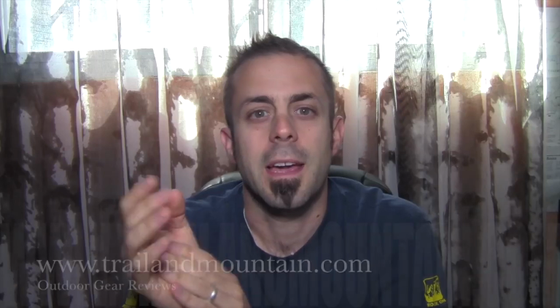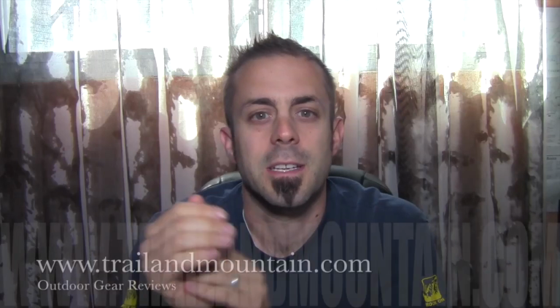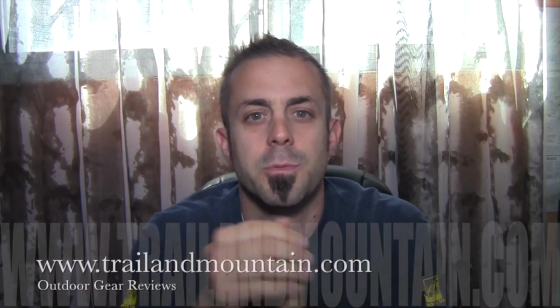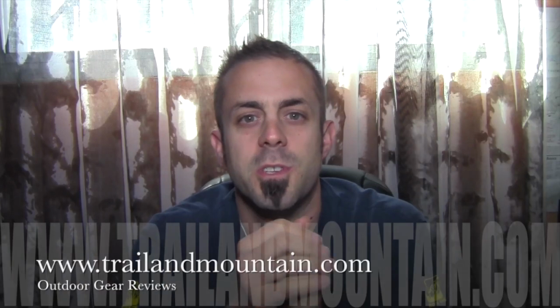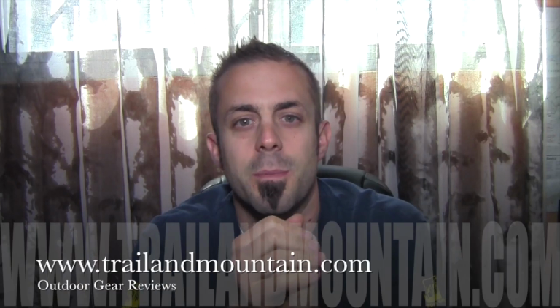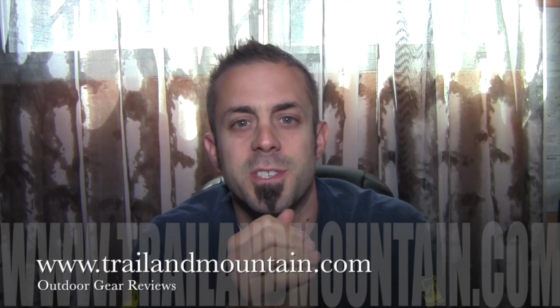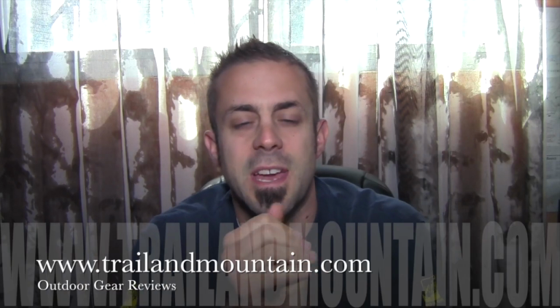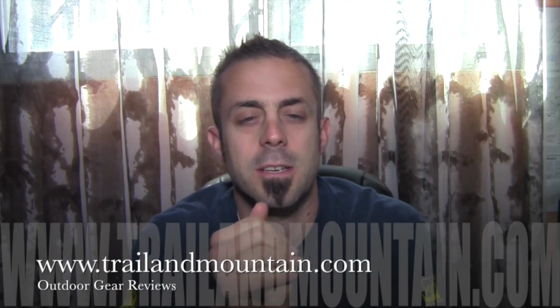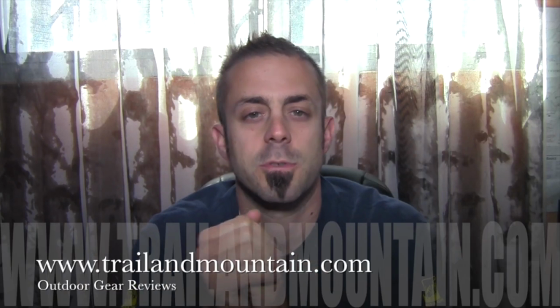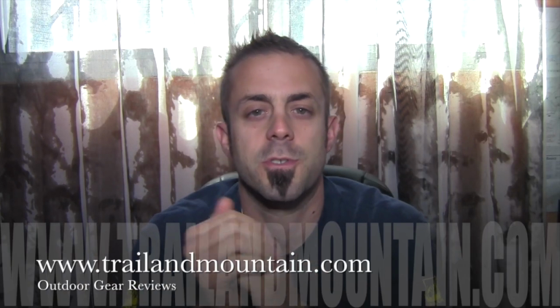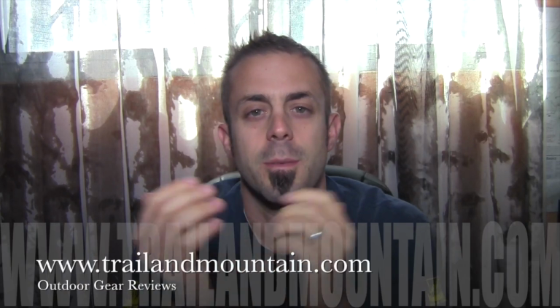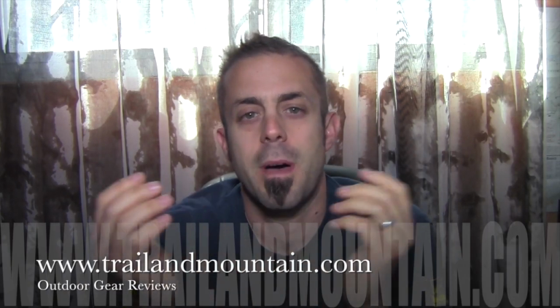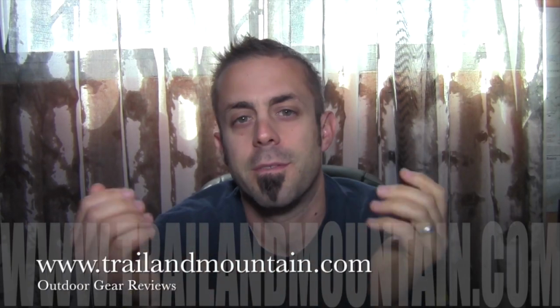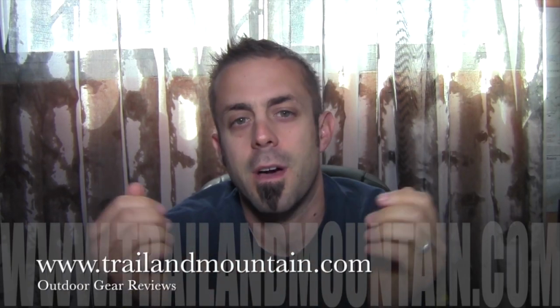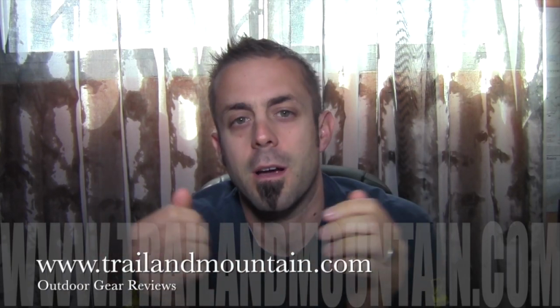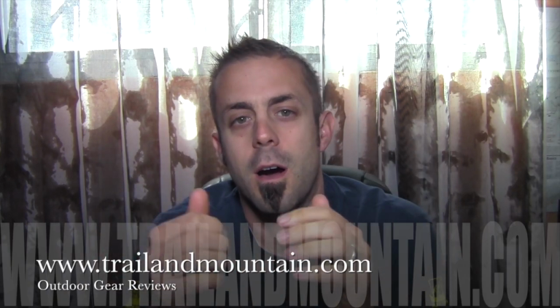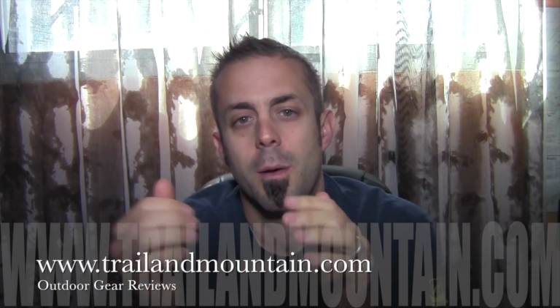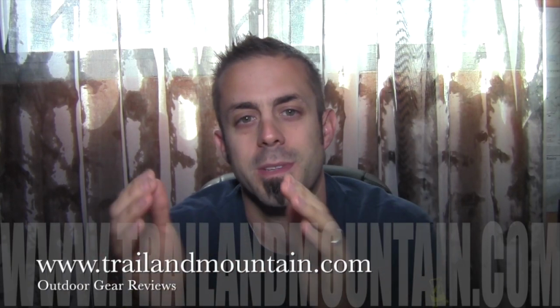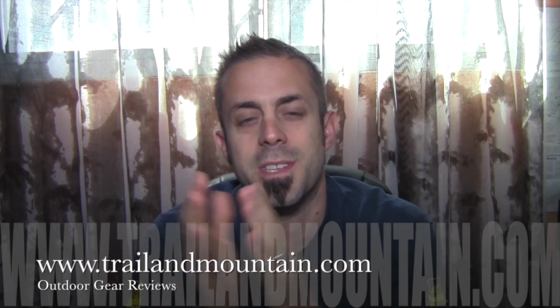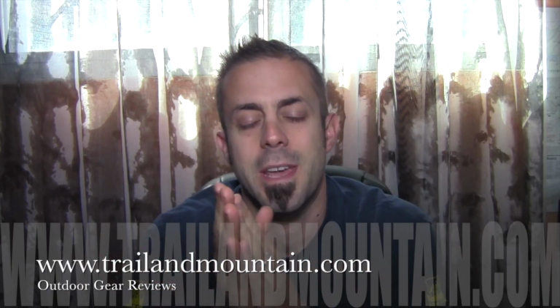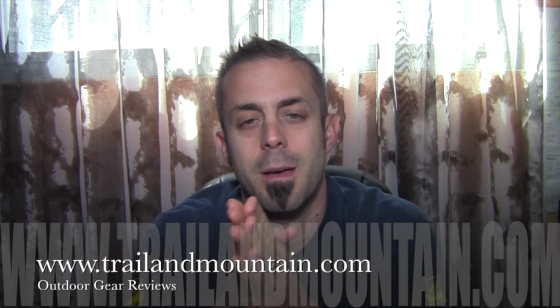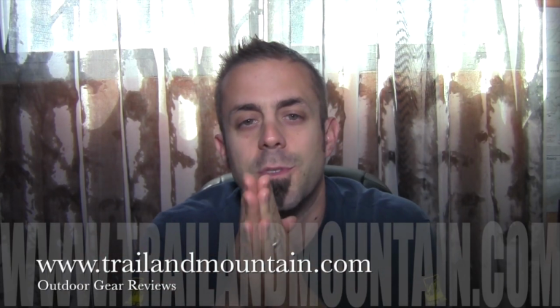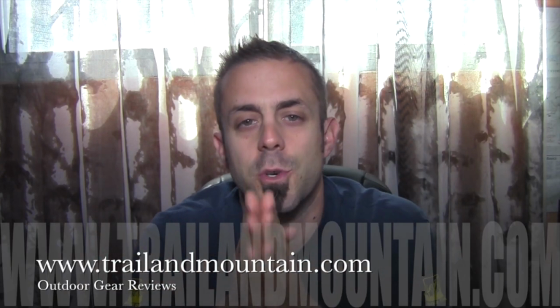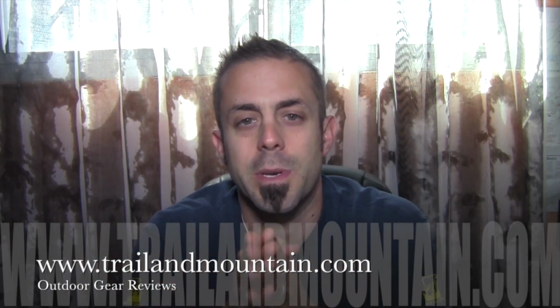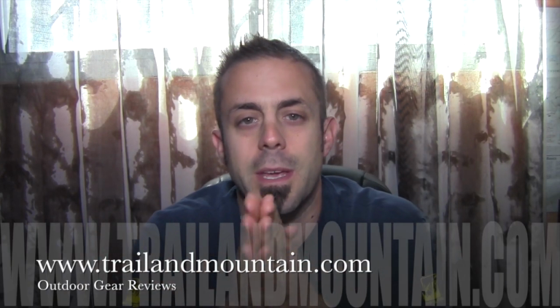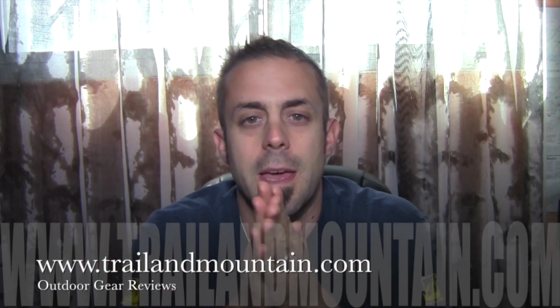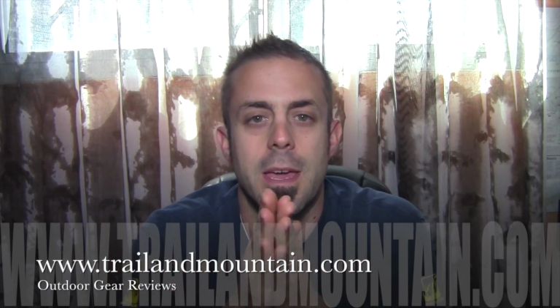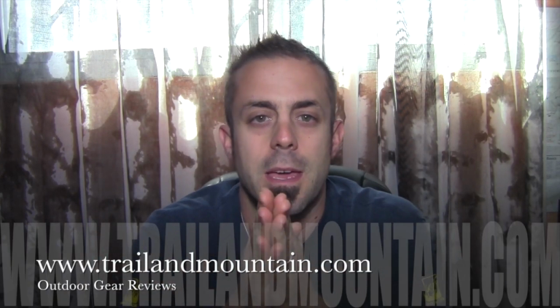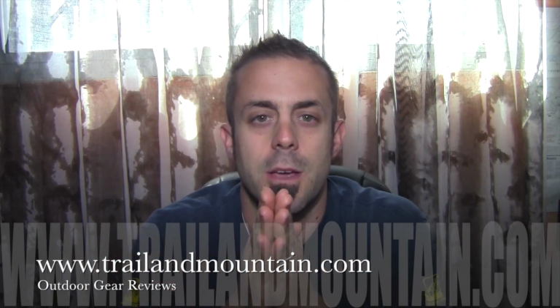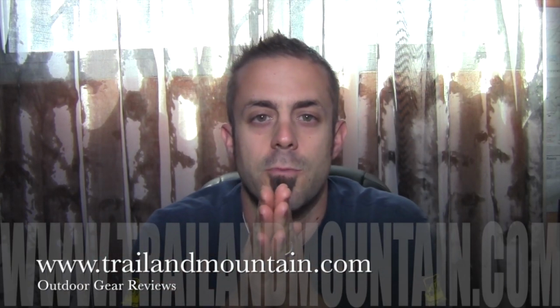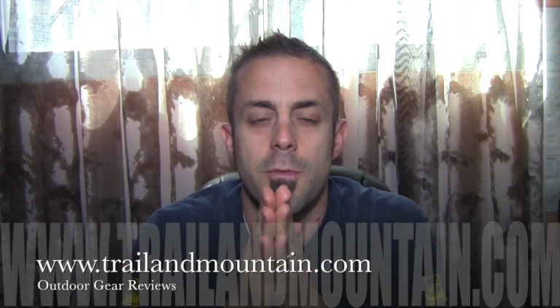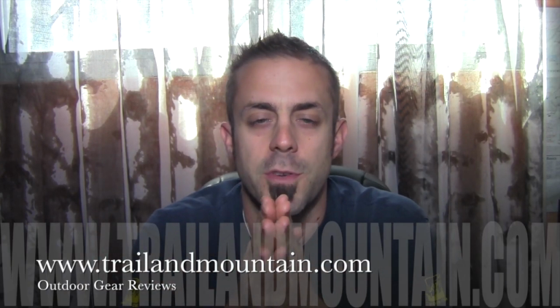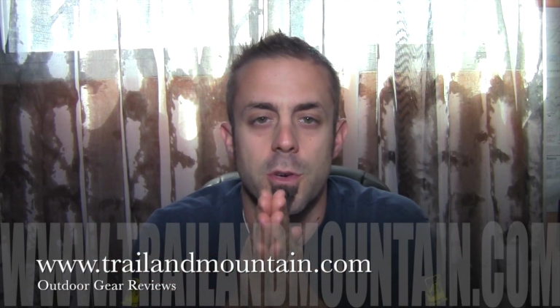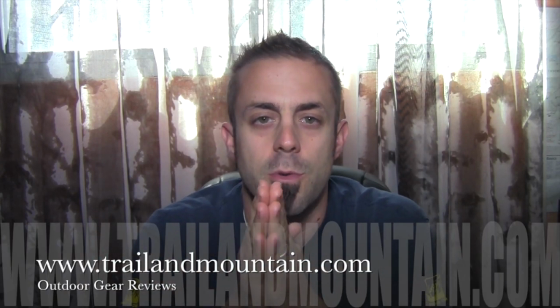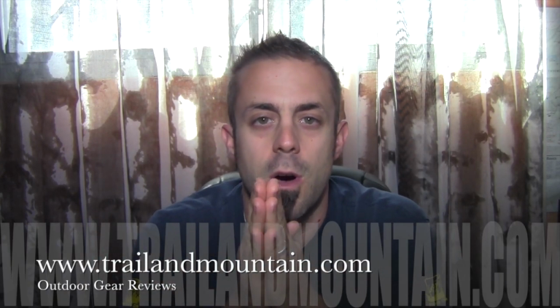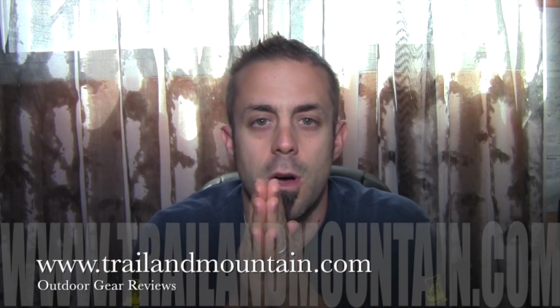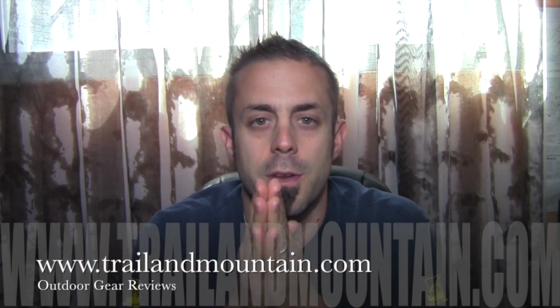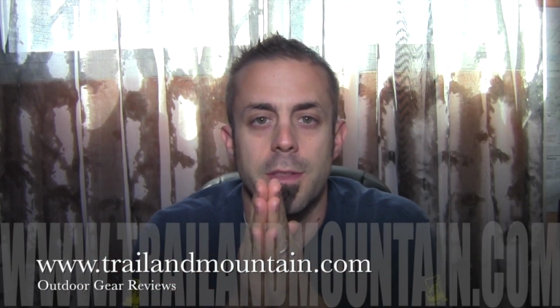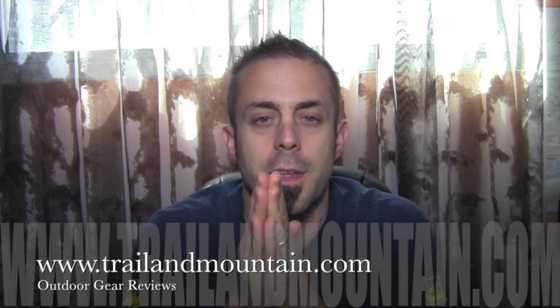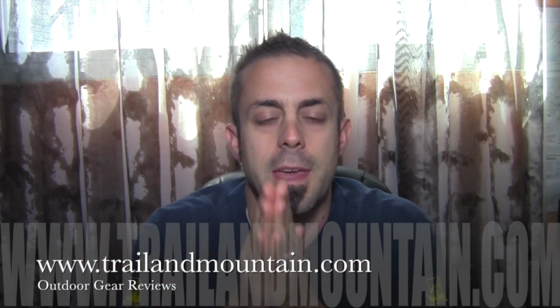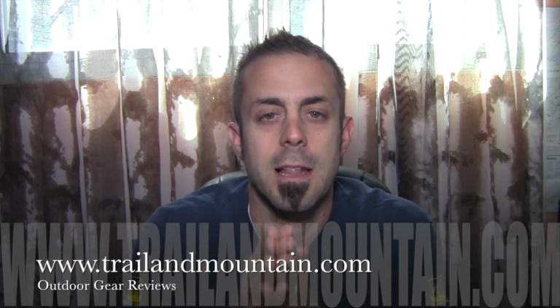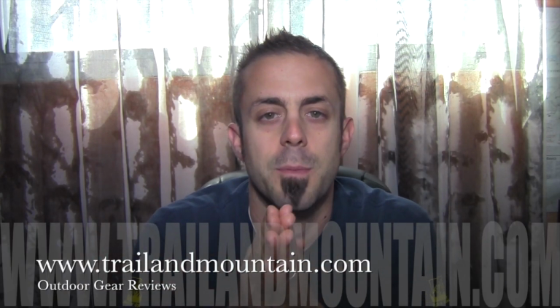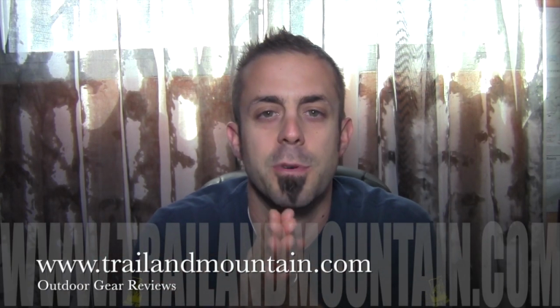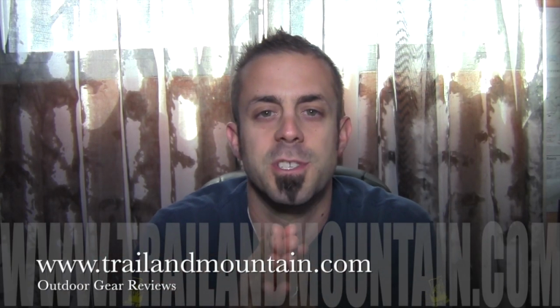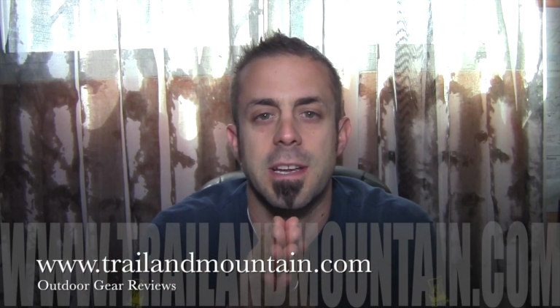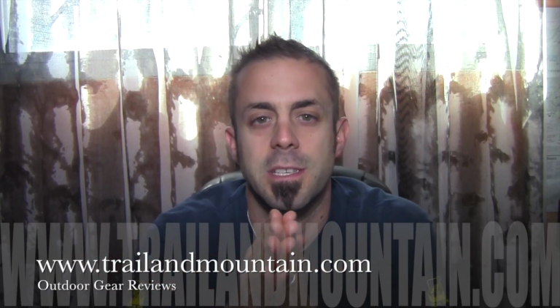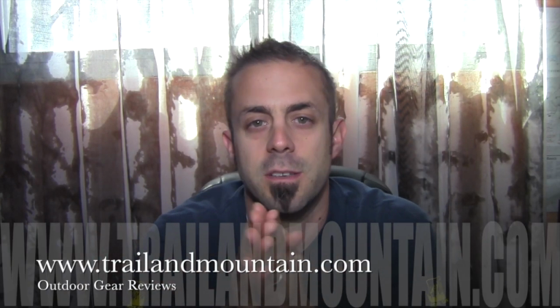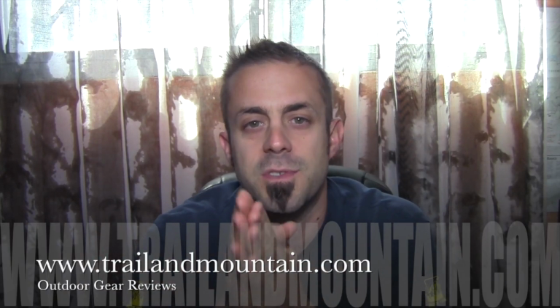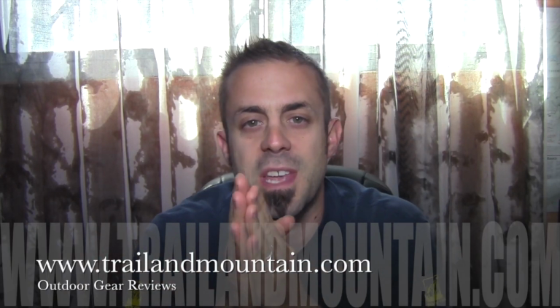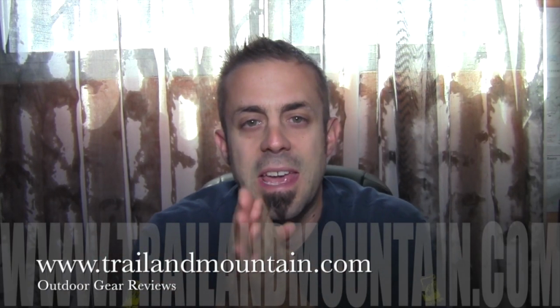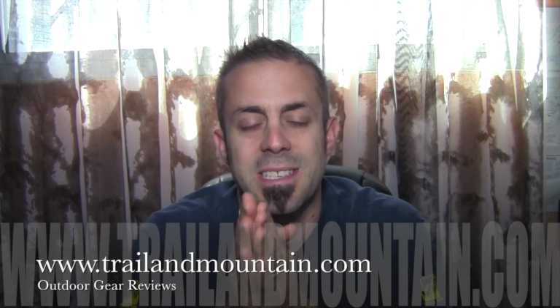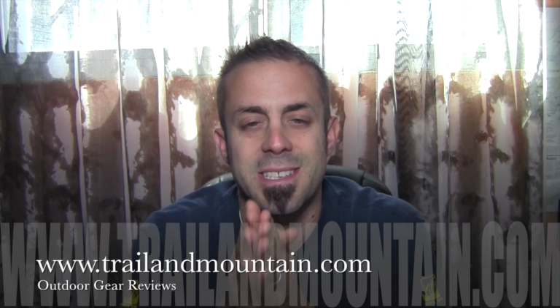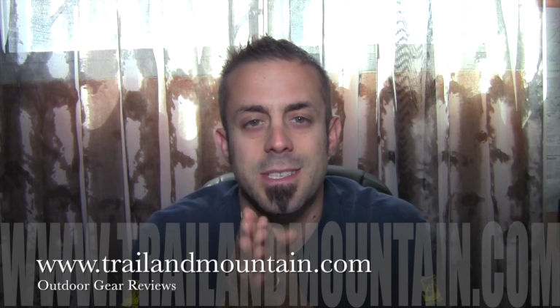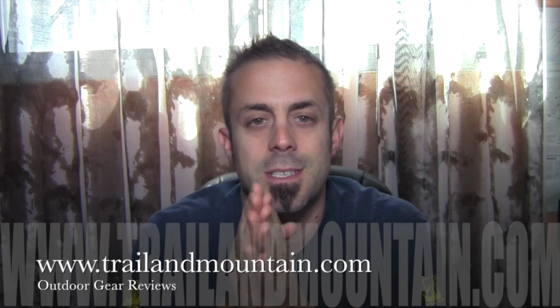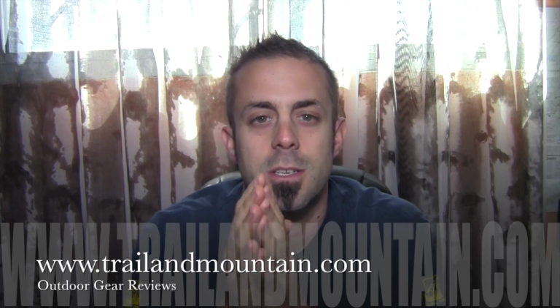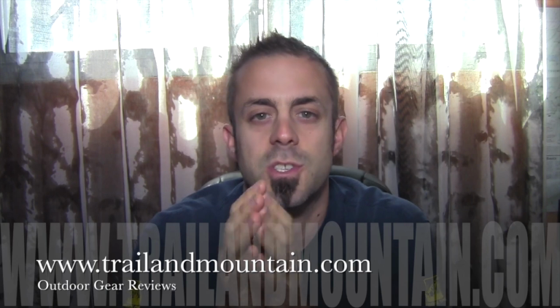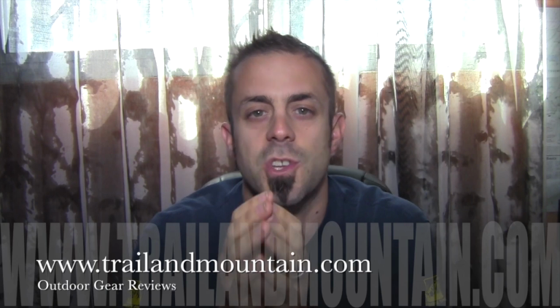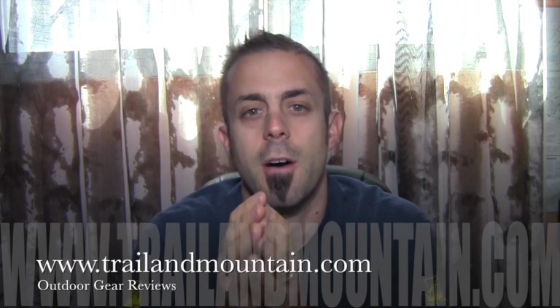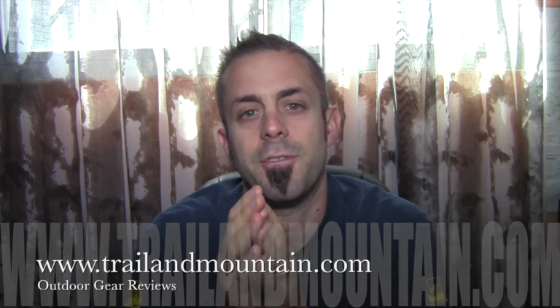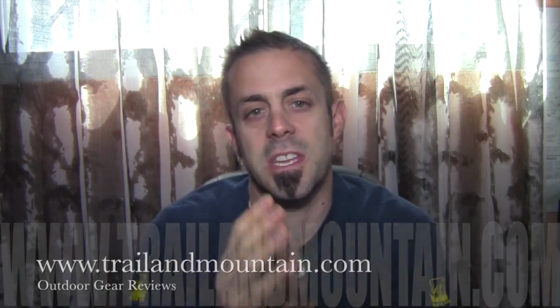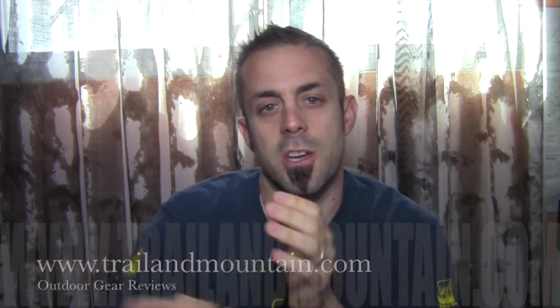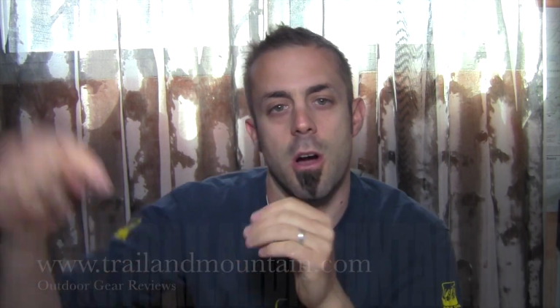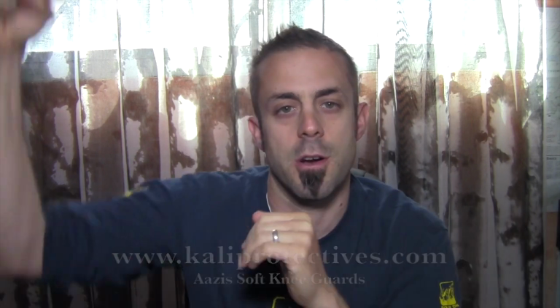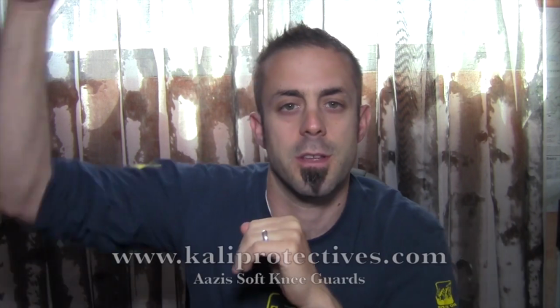Hey guys, what's up? It's Daniel with TrailerMountain.com and today I'm doing a review on the Cali Protectives Asus Soft Knee Guard.